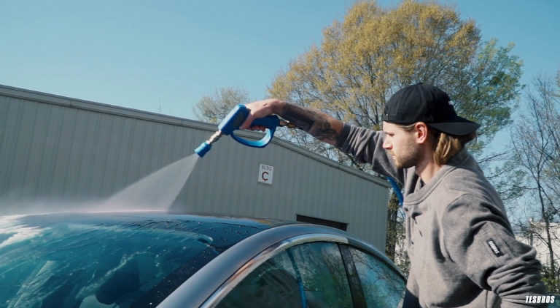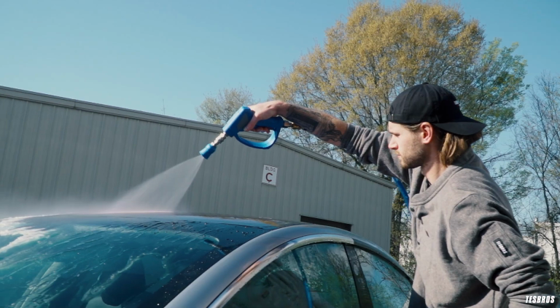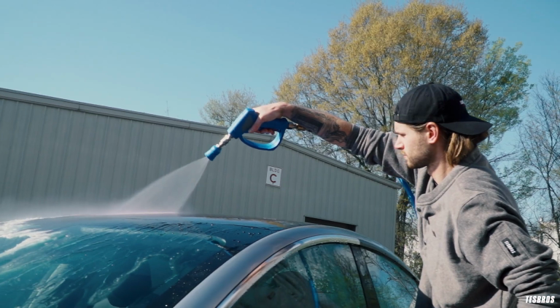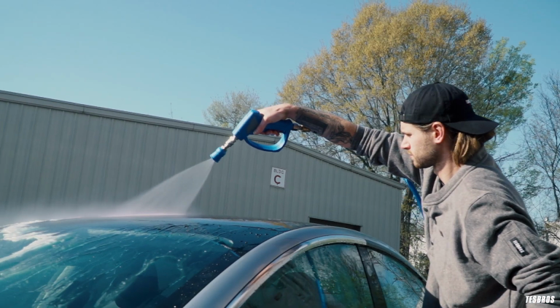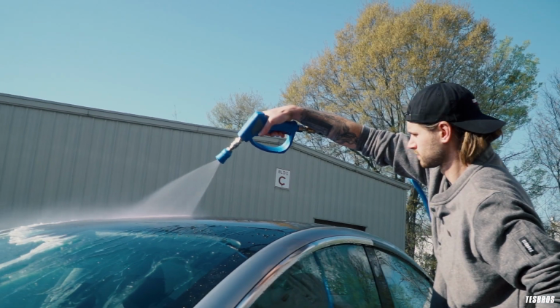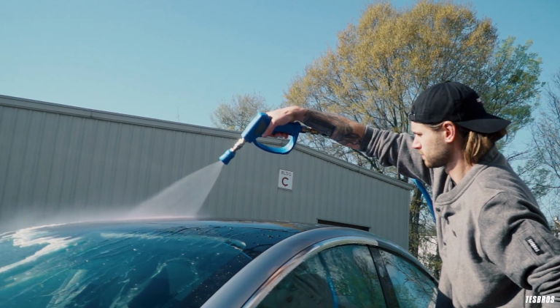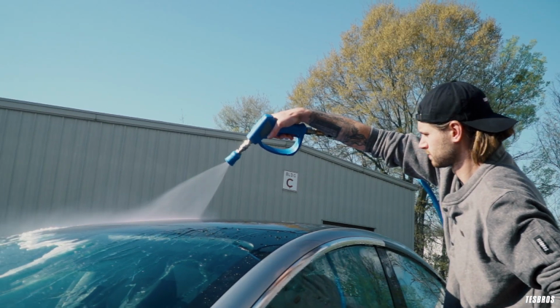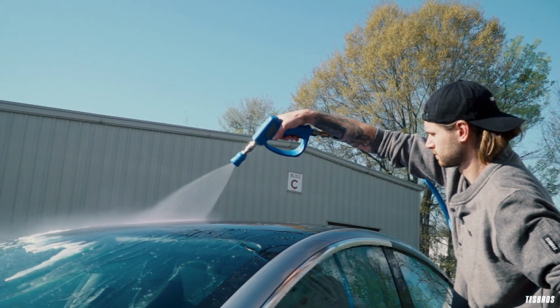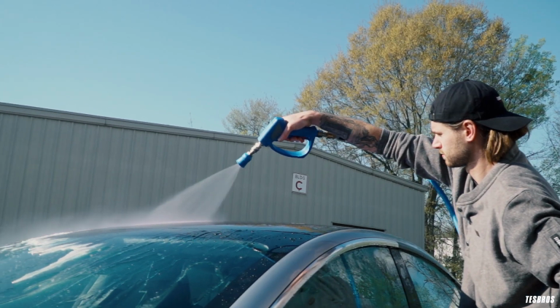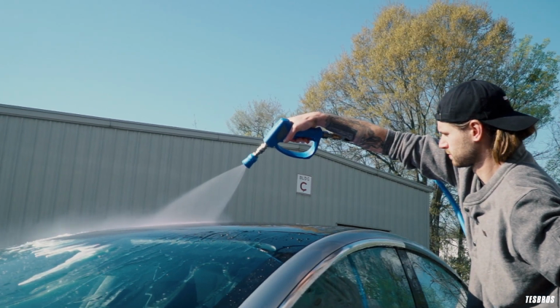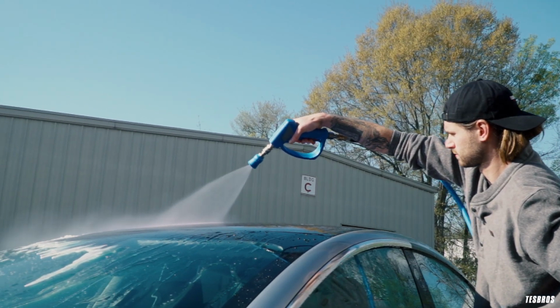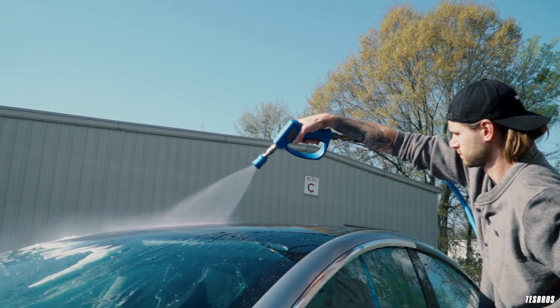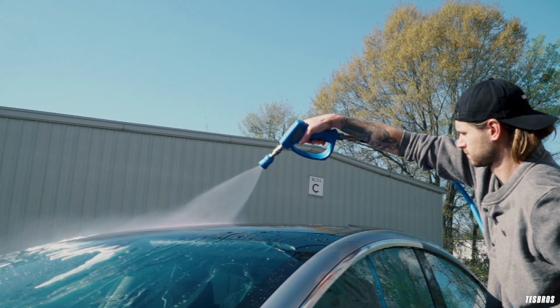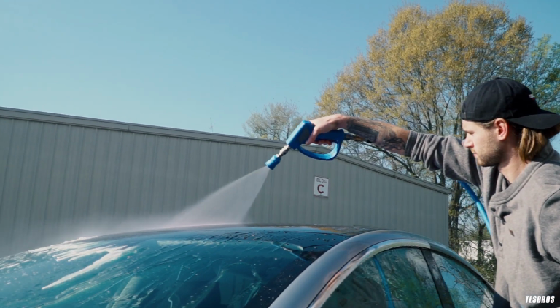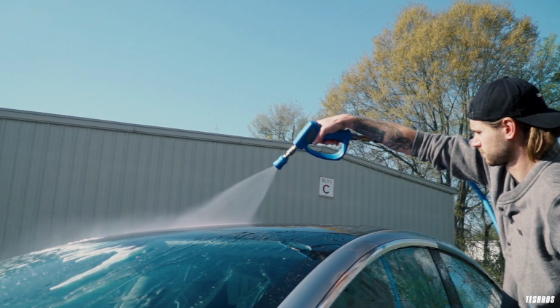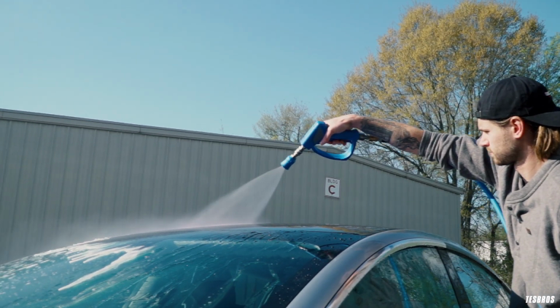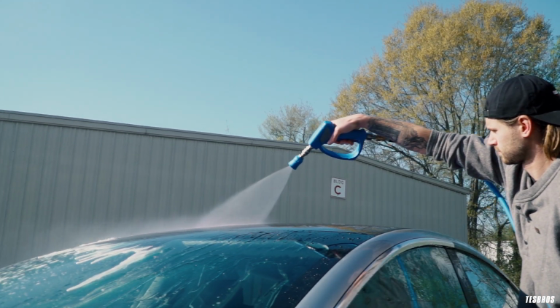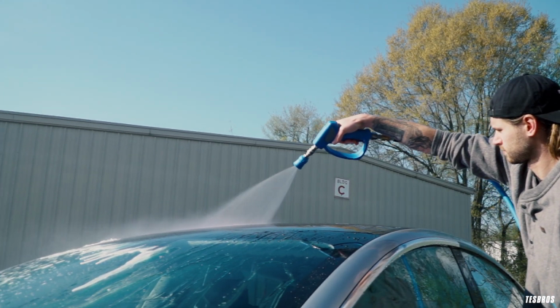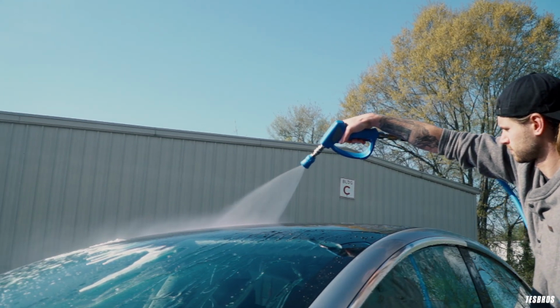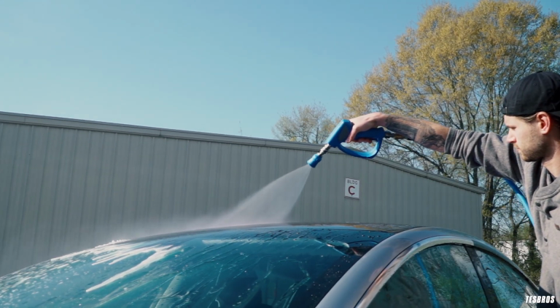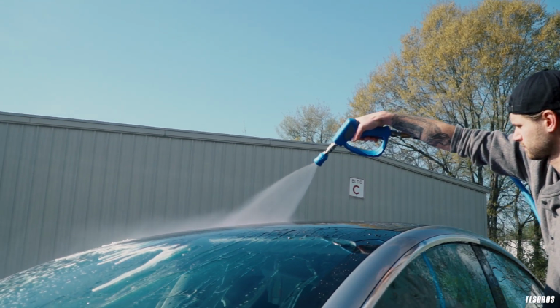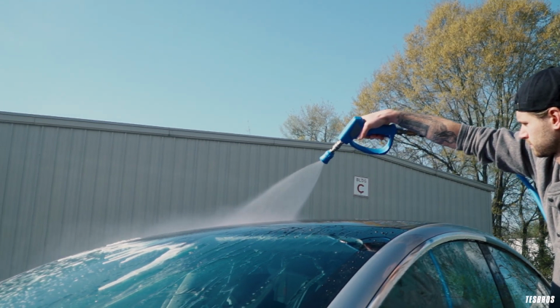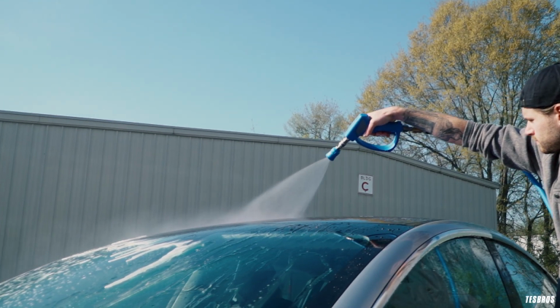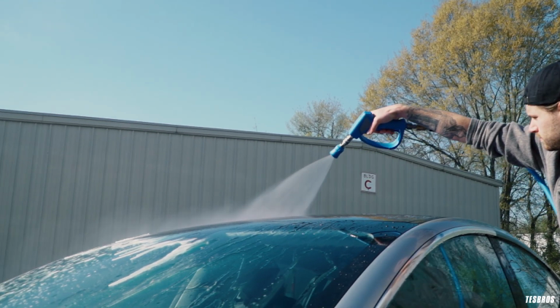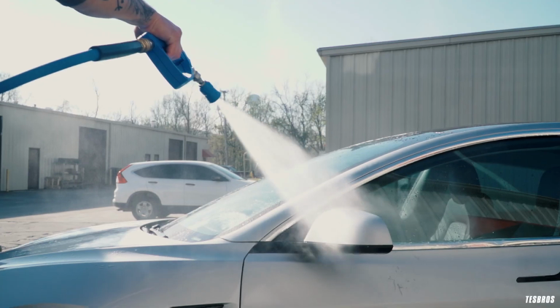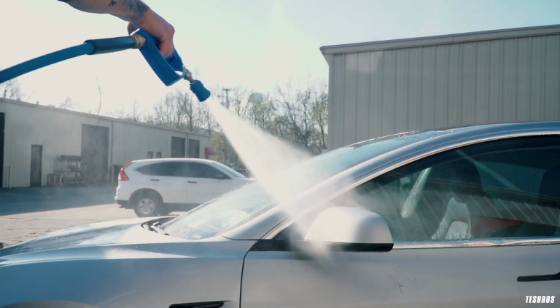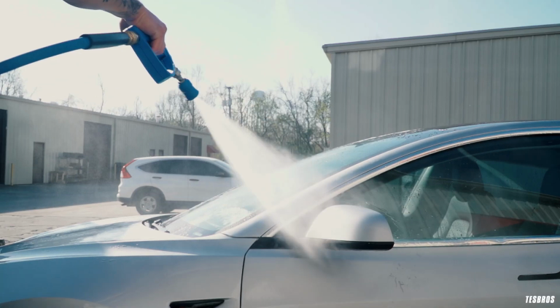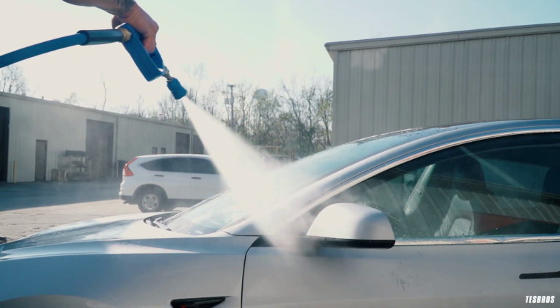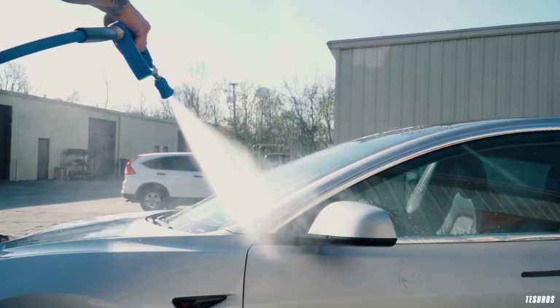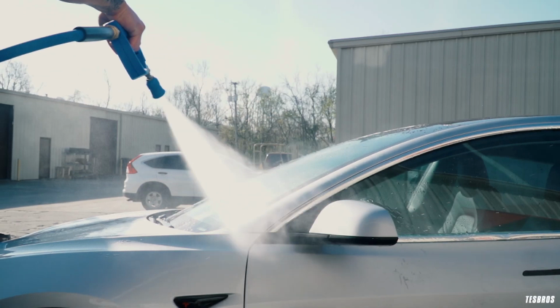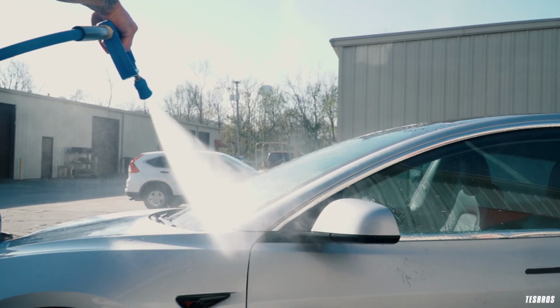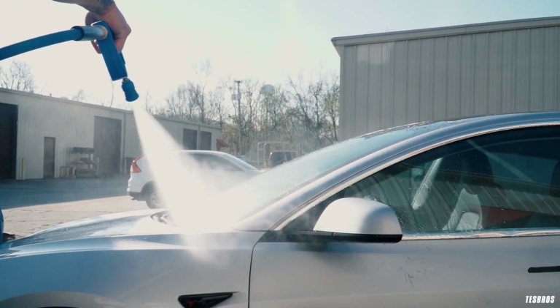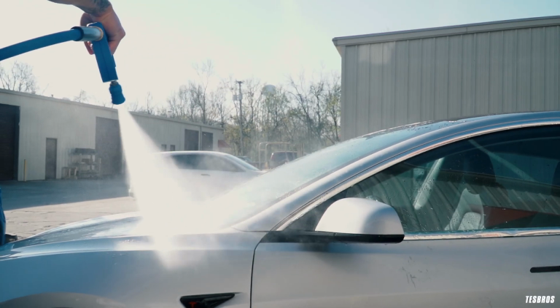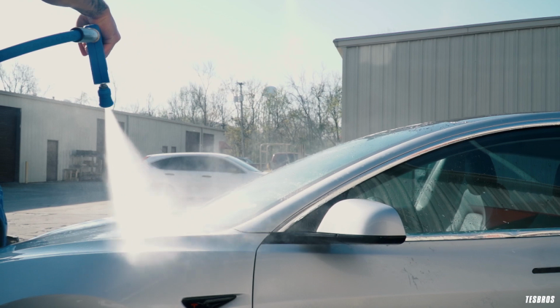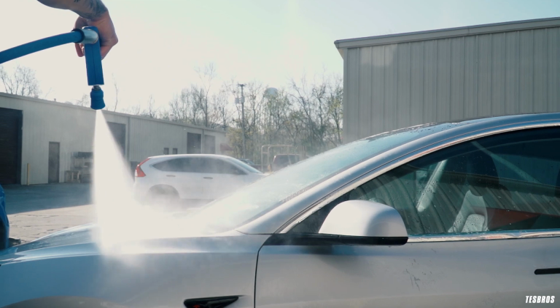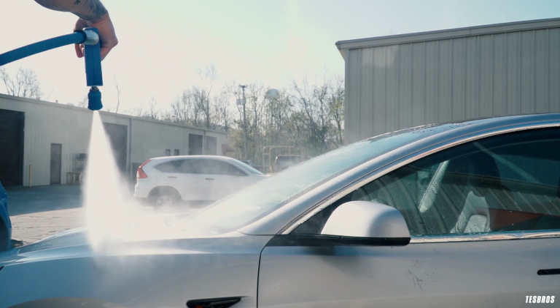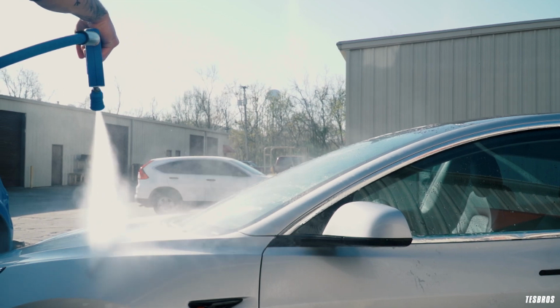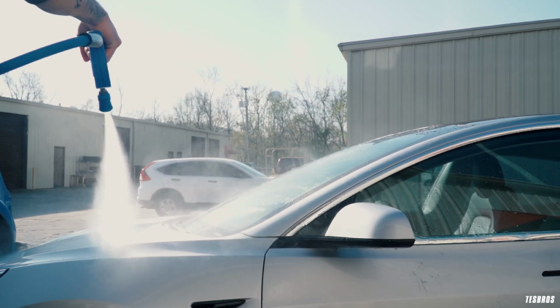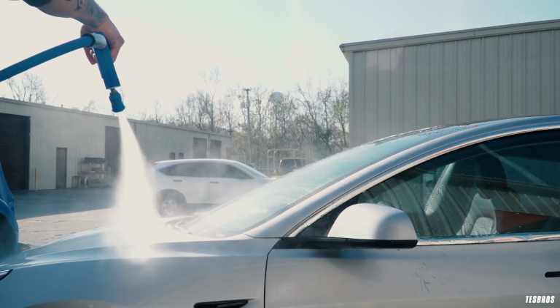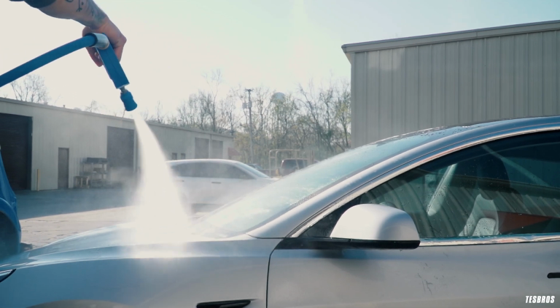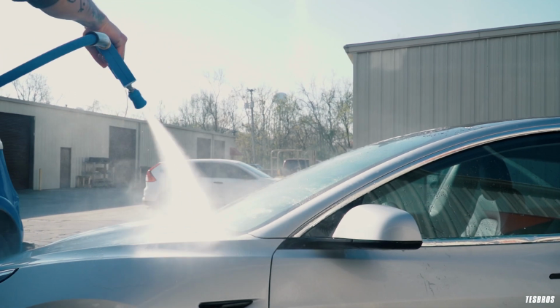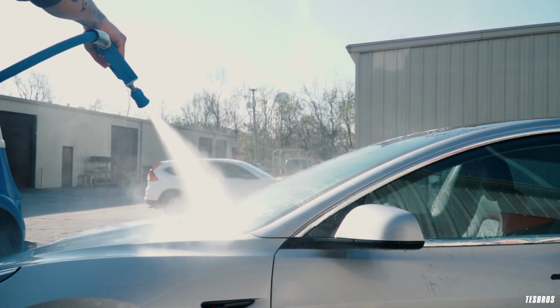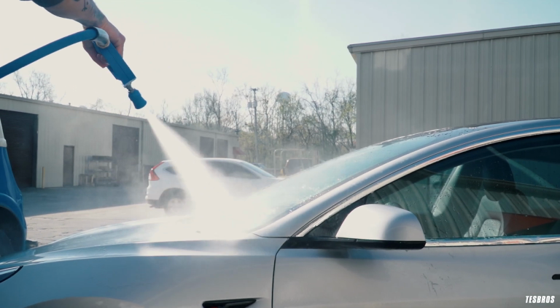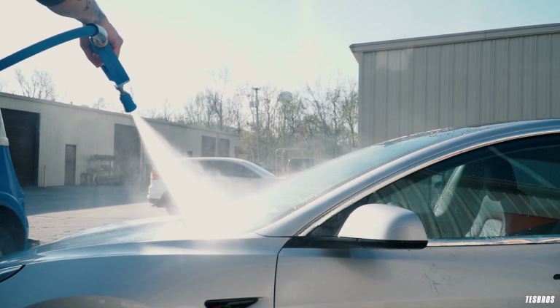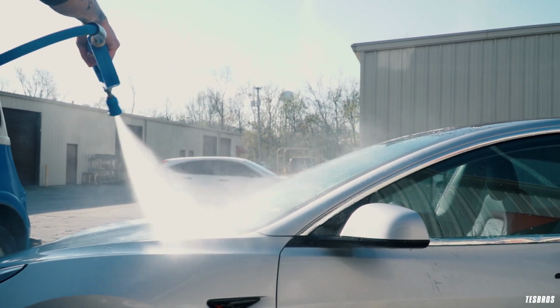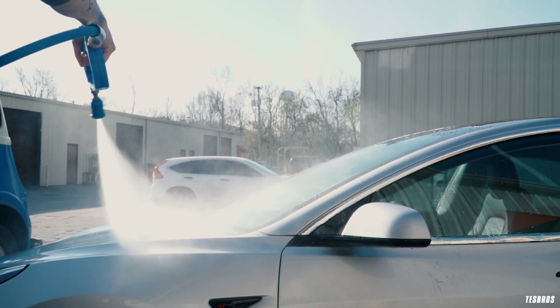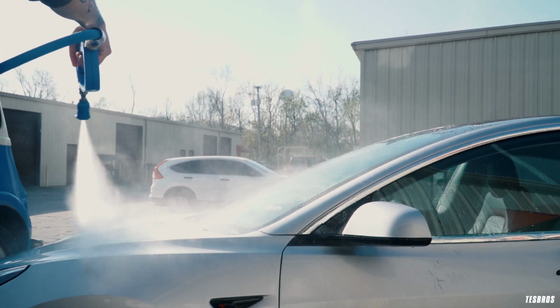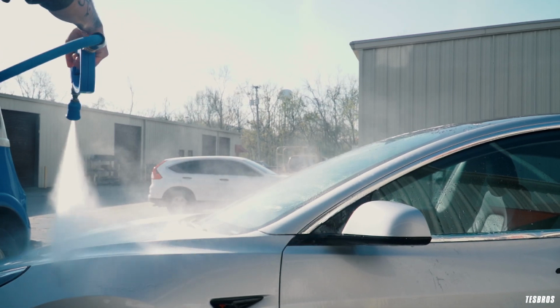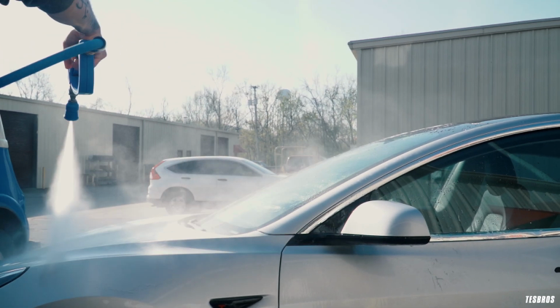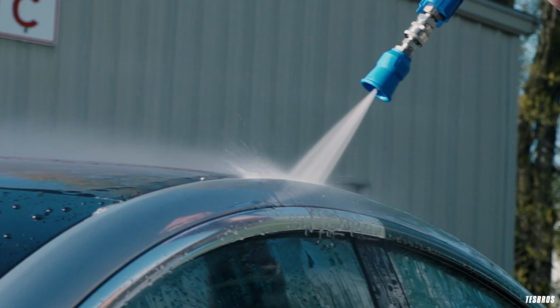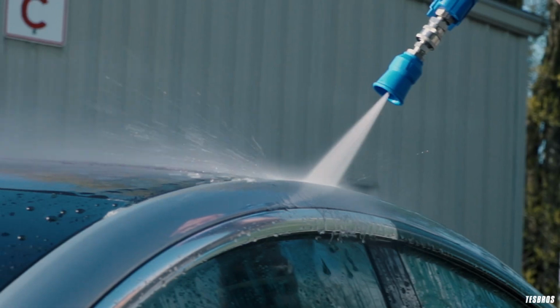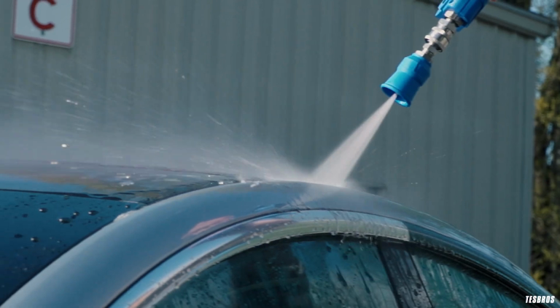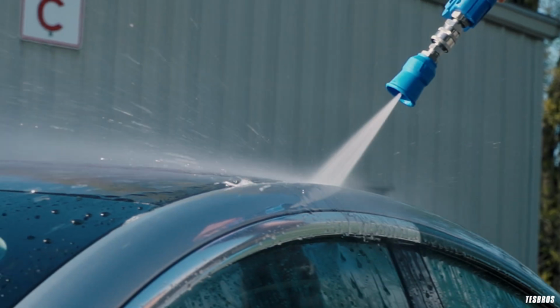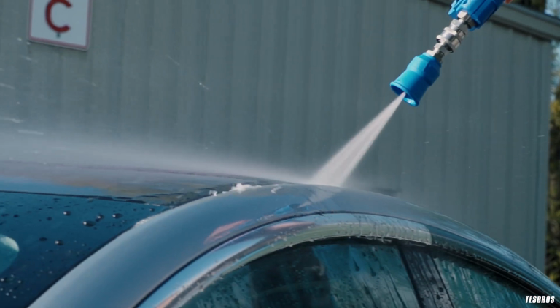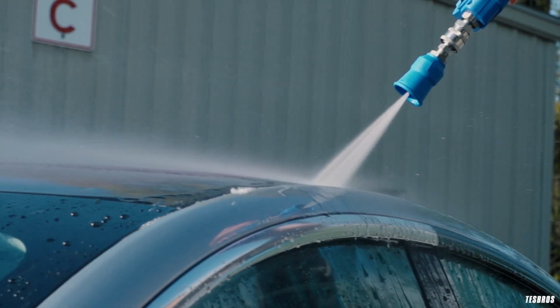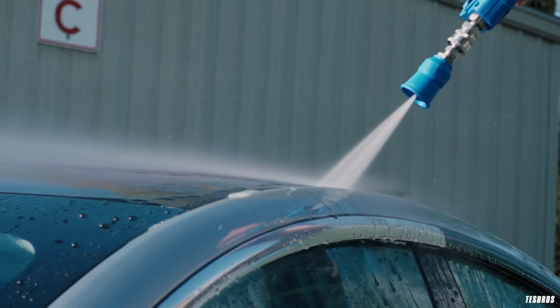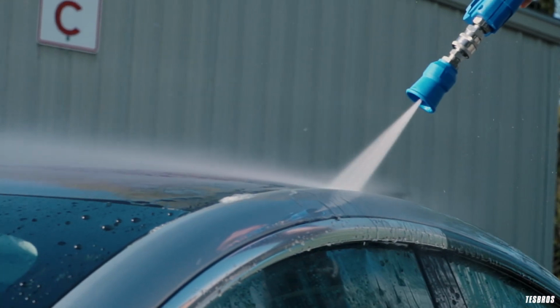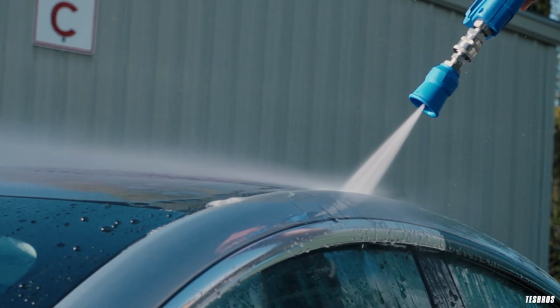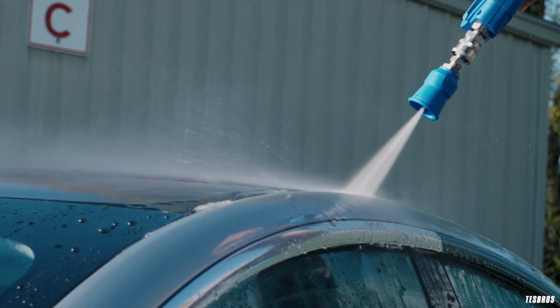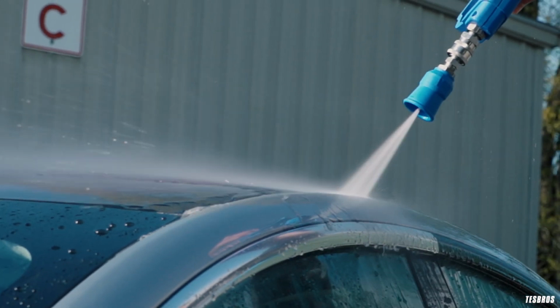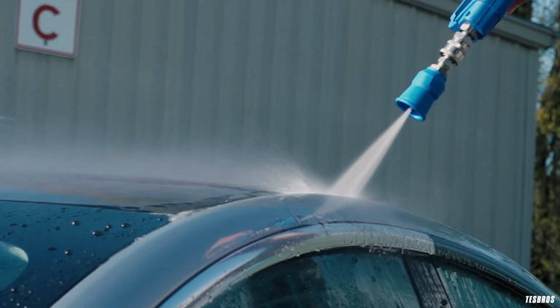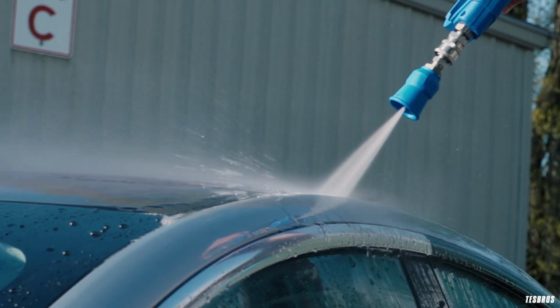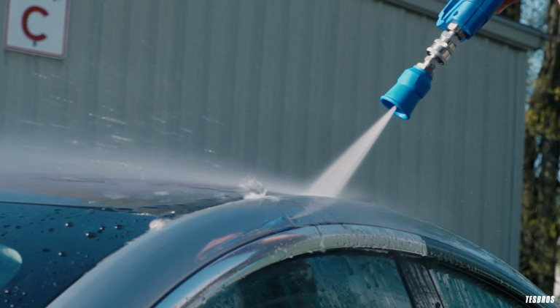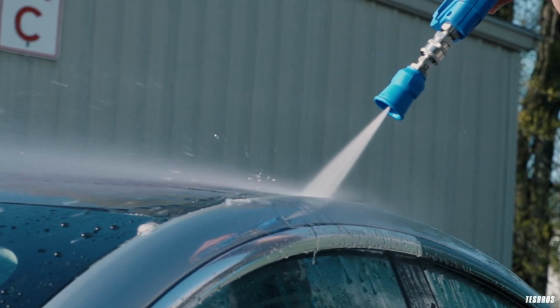Once you've got it all wiped down, grab the spray gun and rinse off the rest of the soap. Take note to really wash out all the gaps and trims around the car.